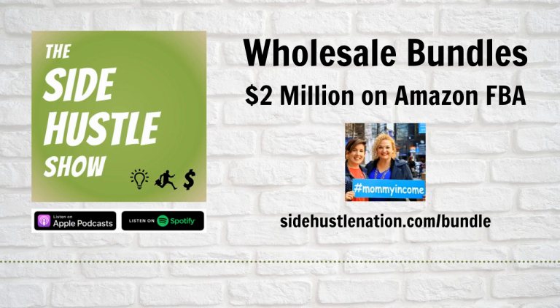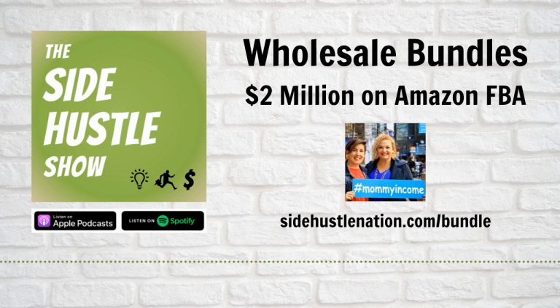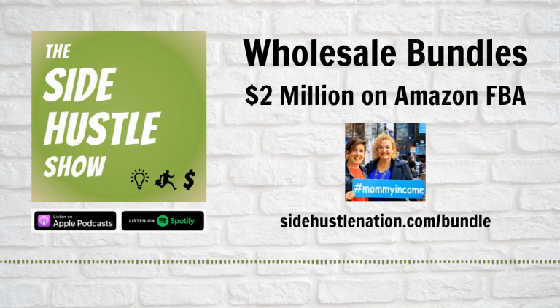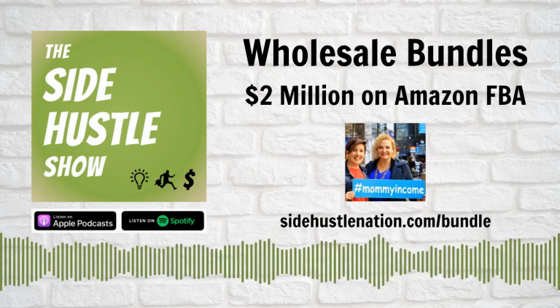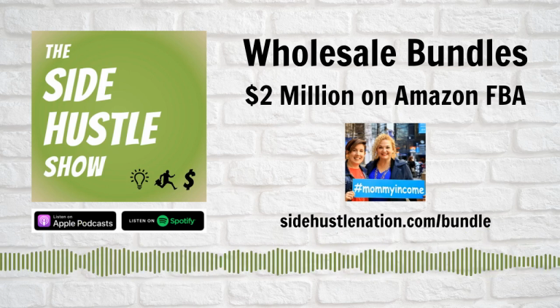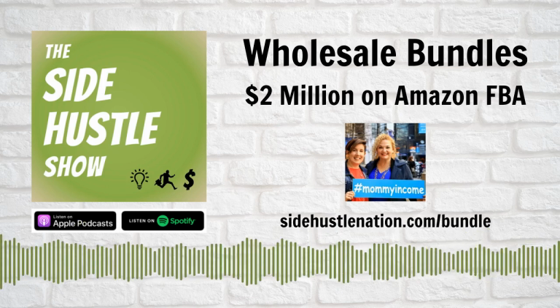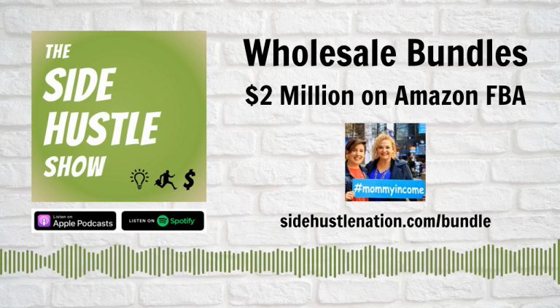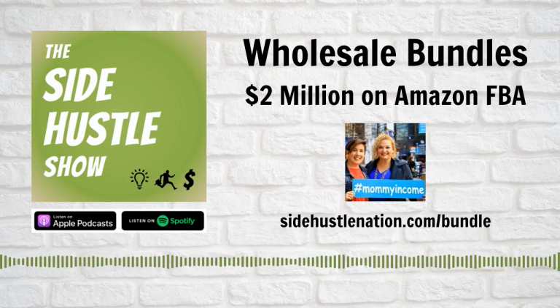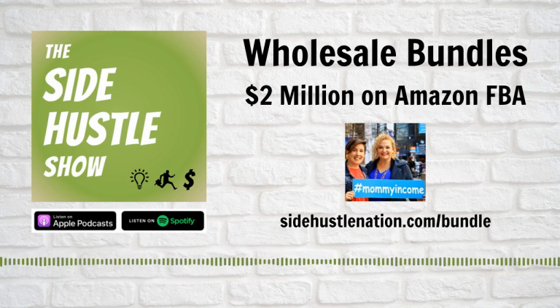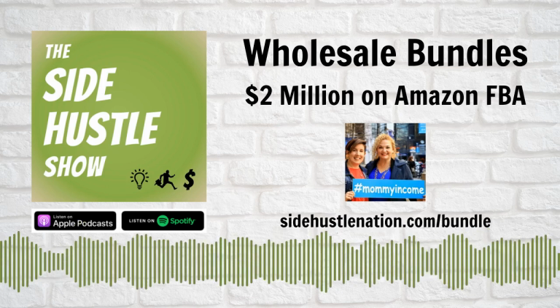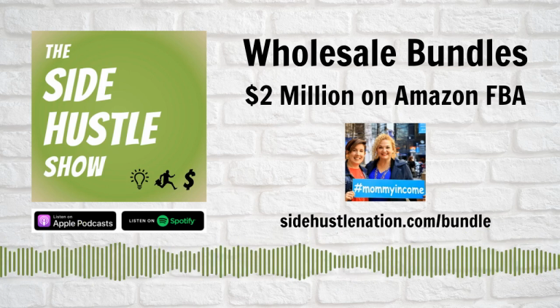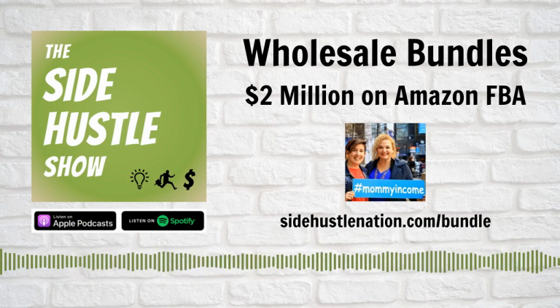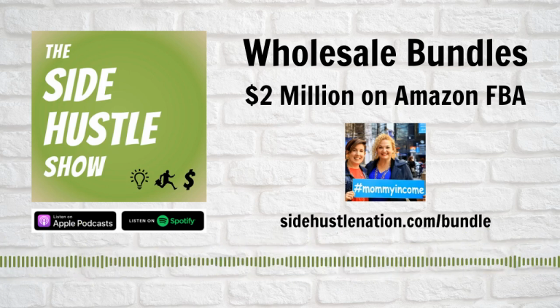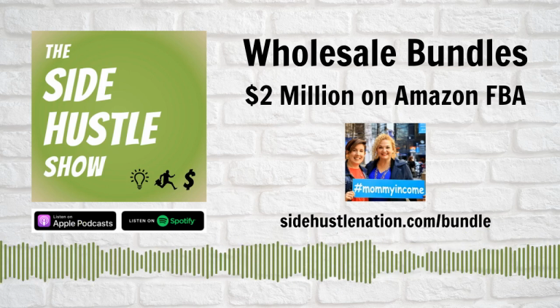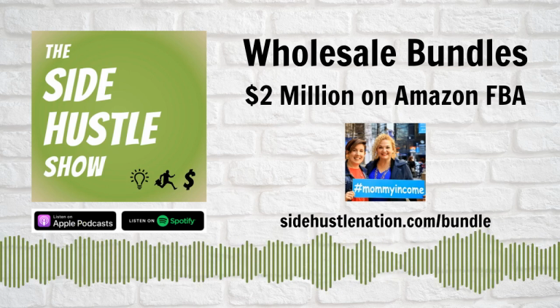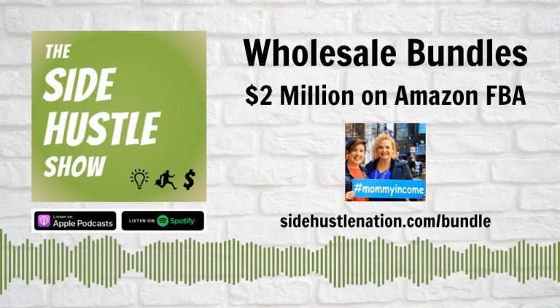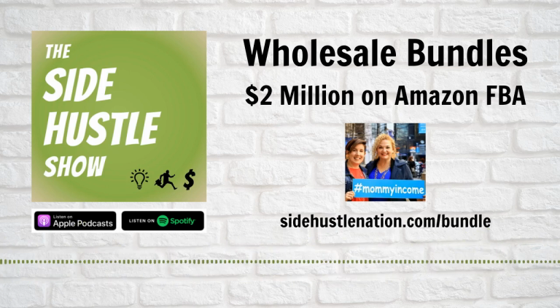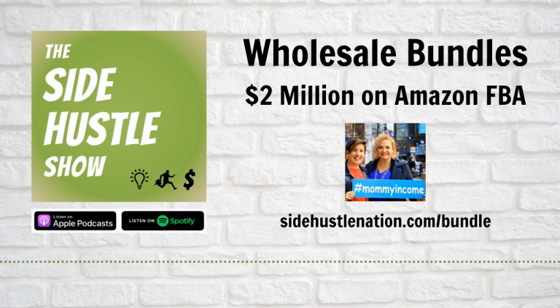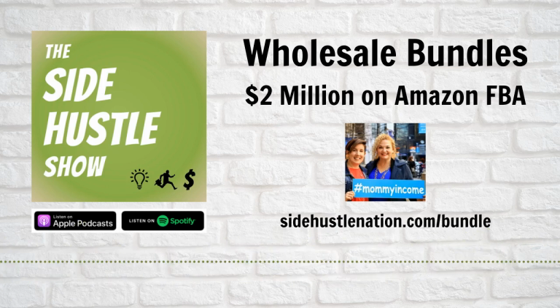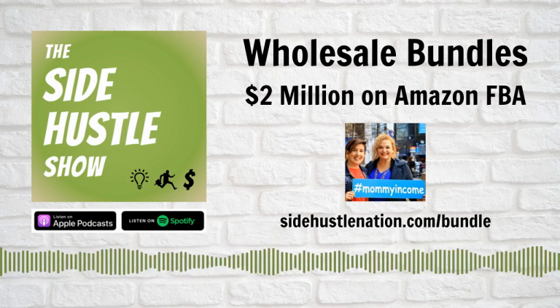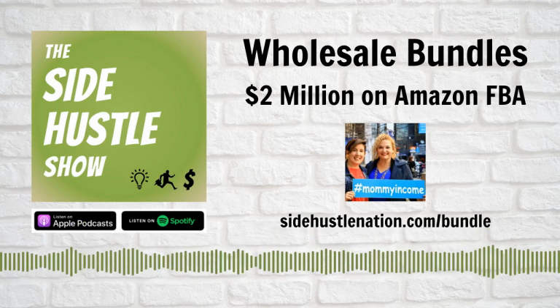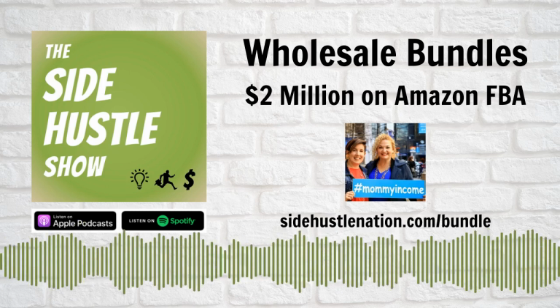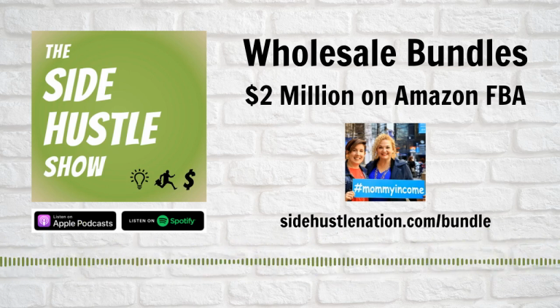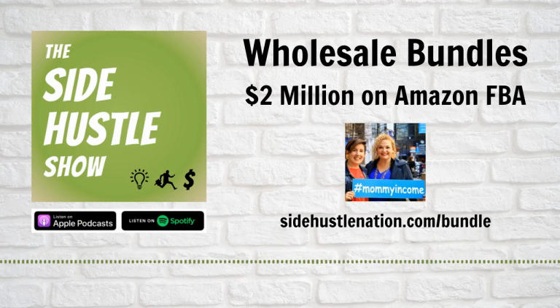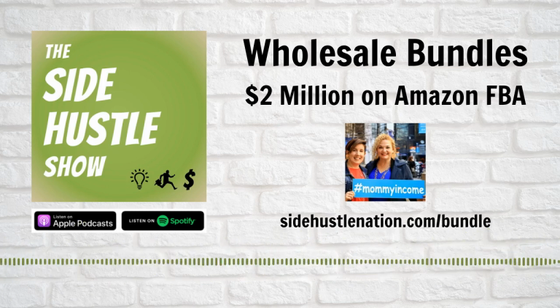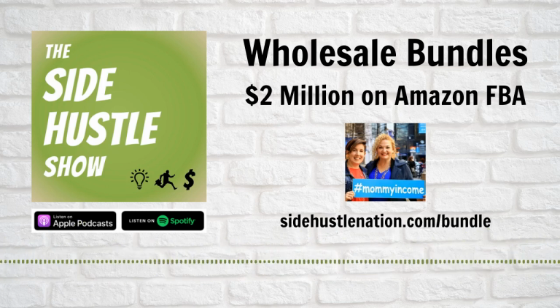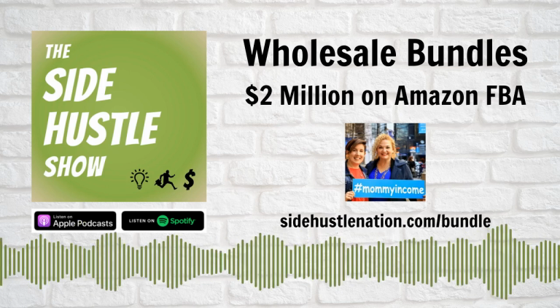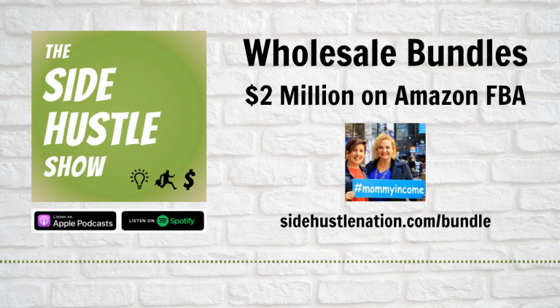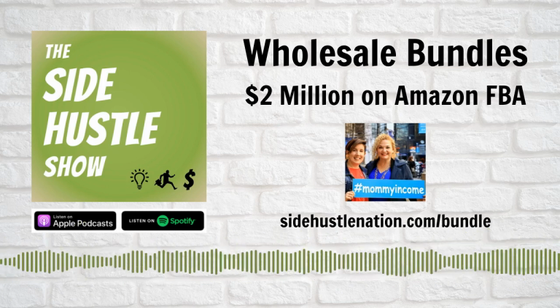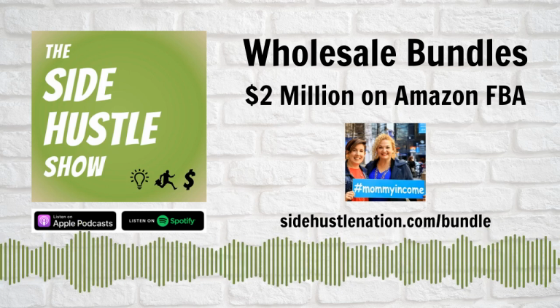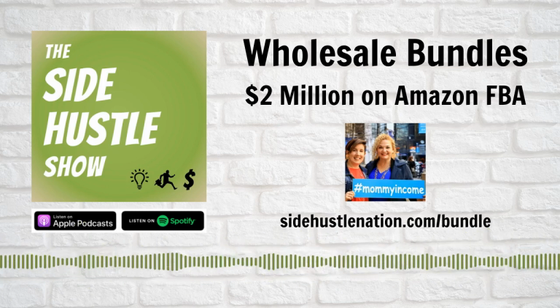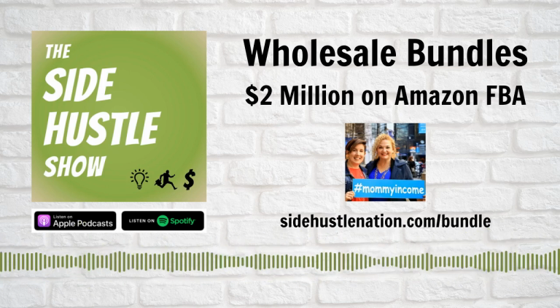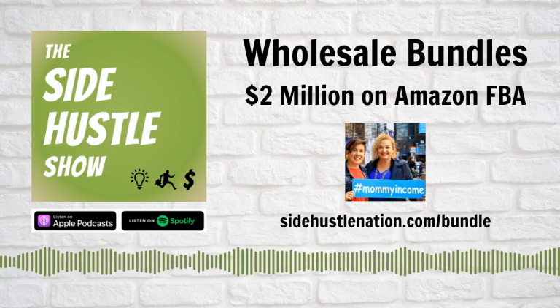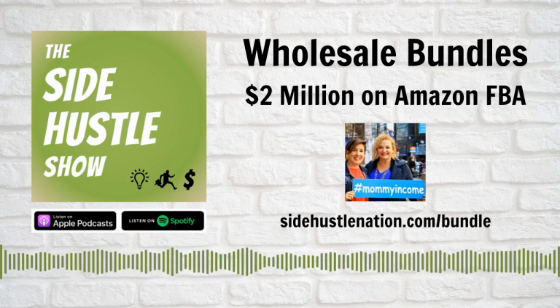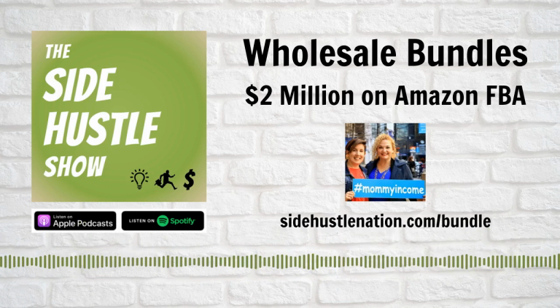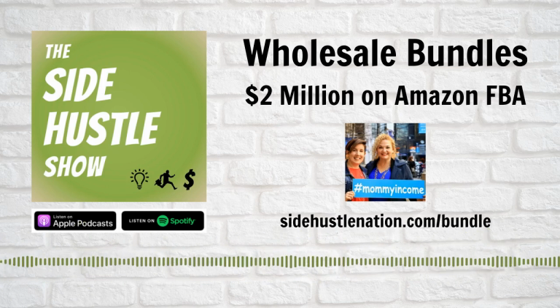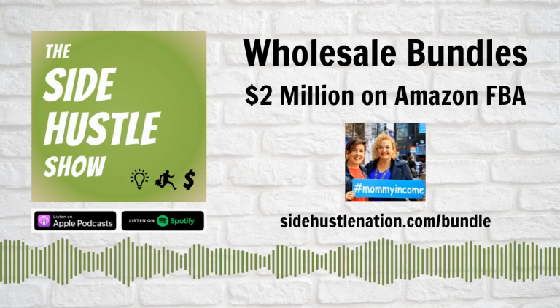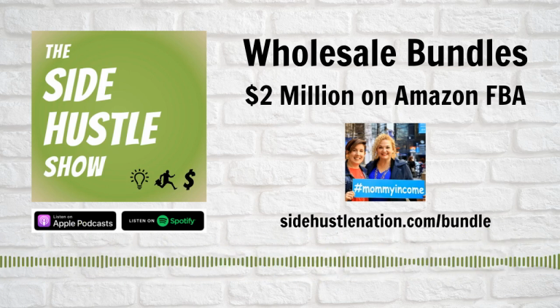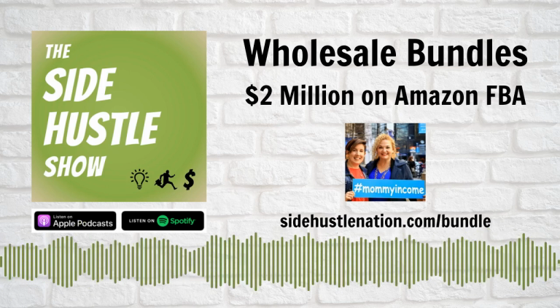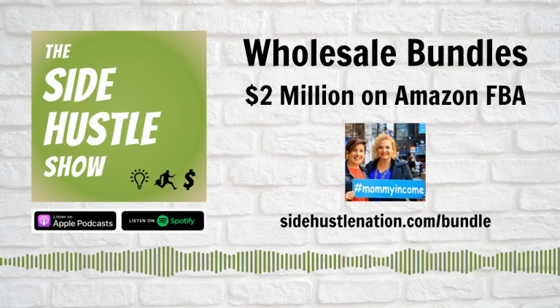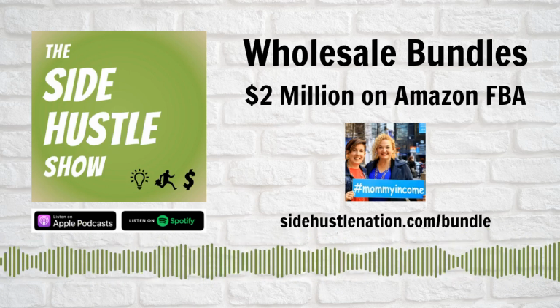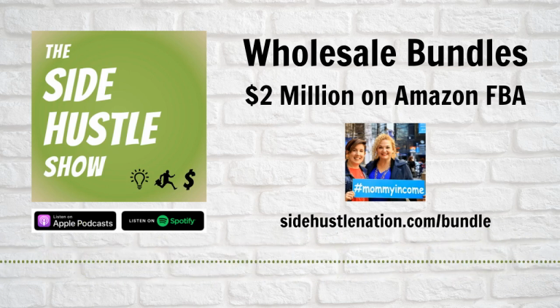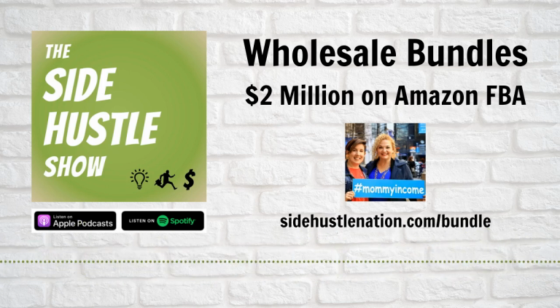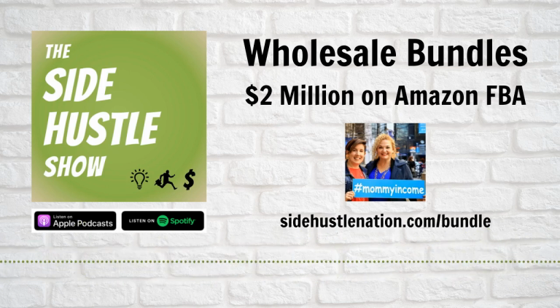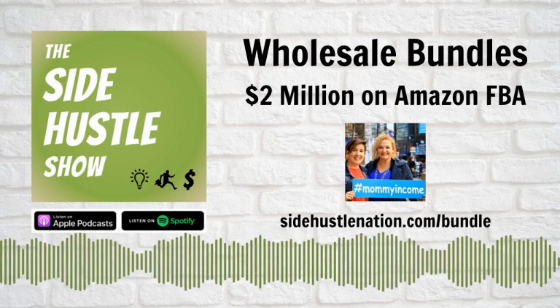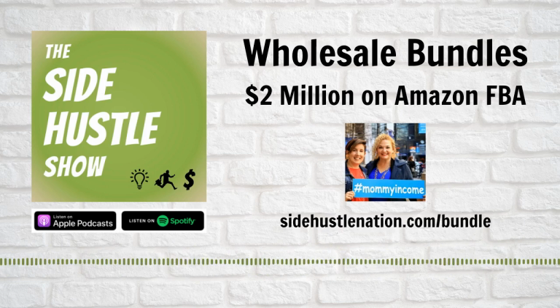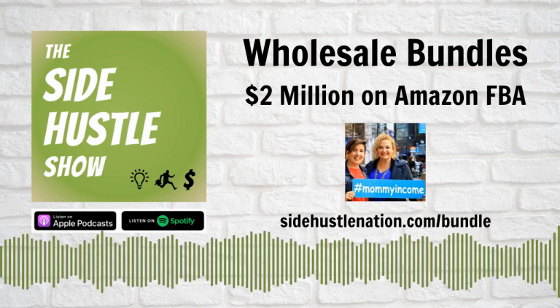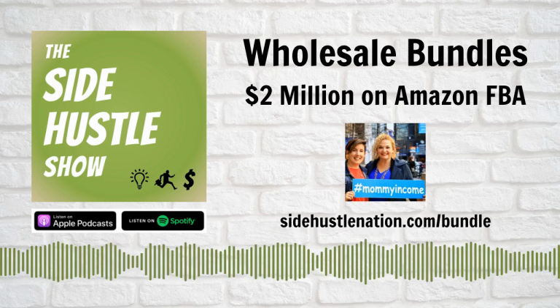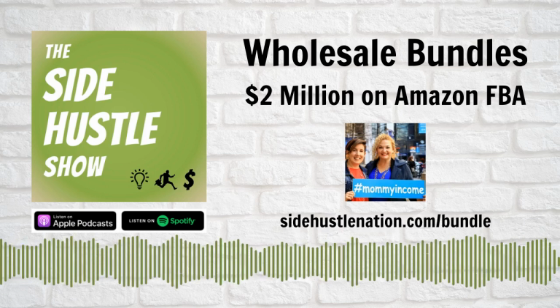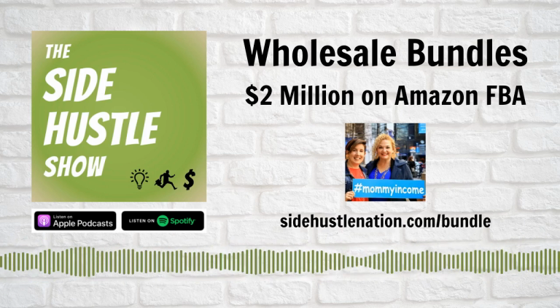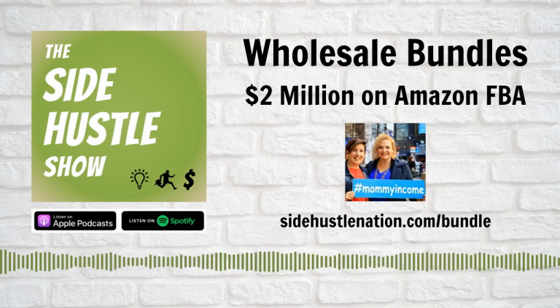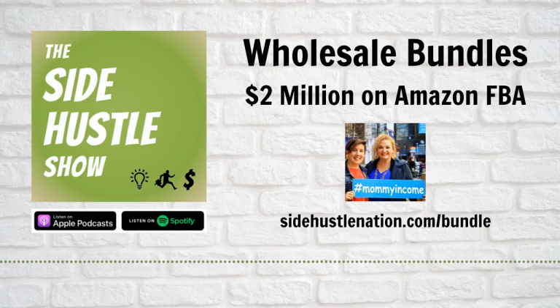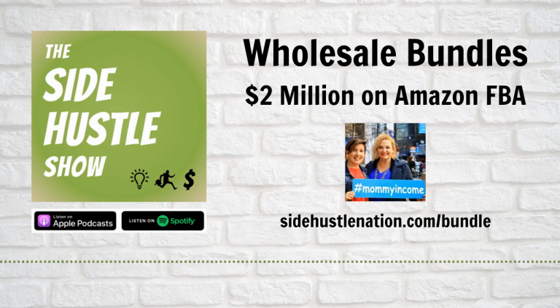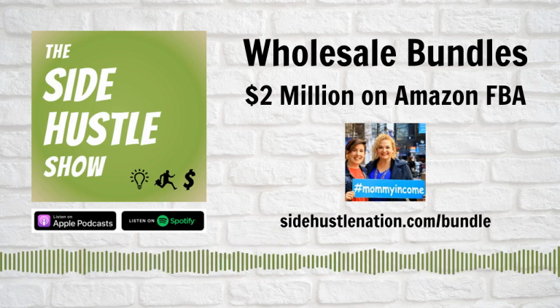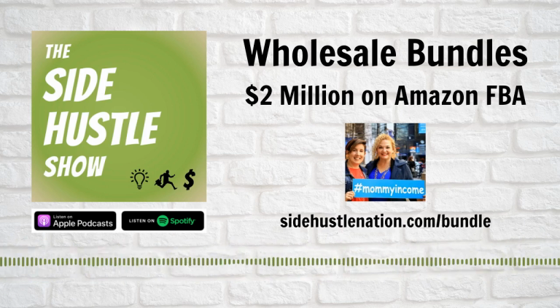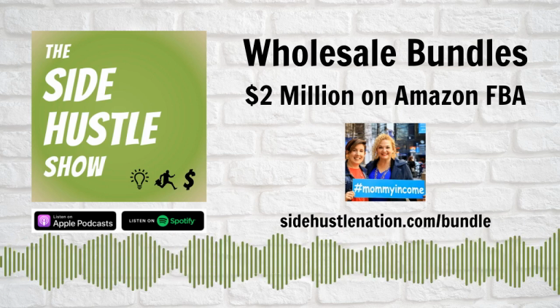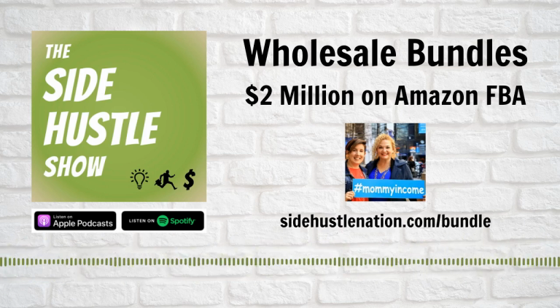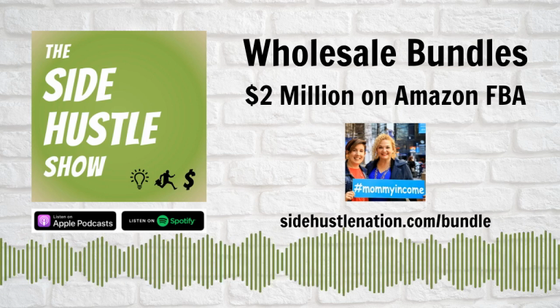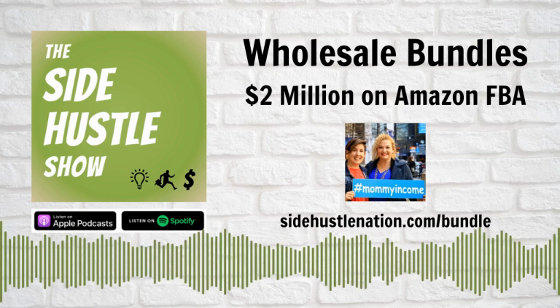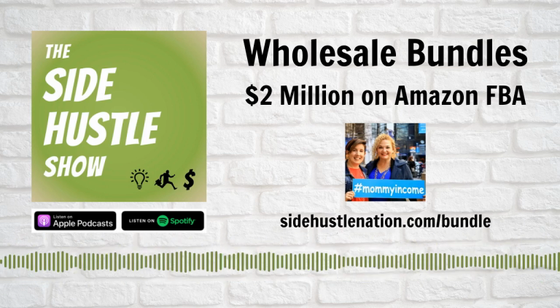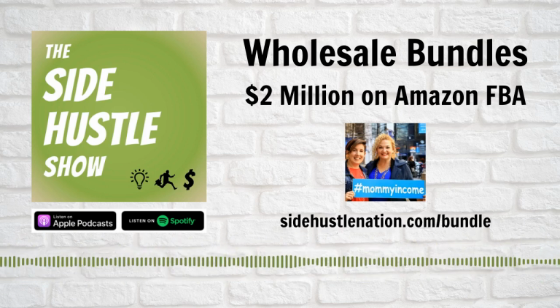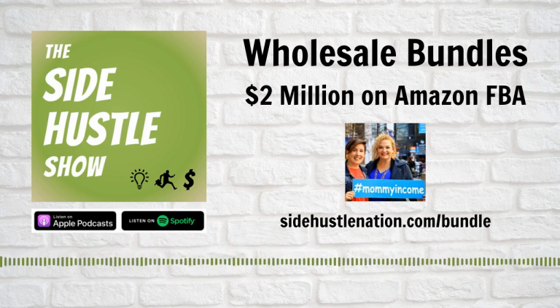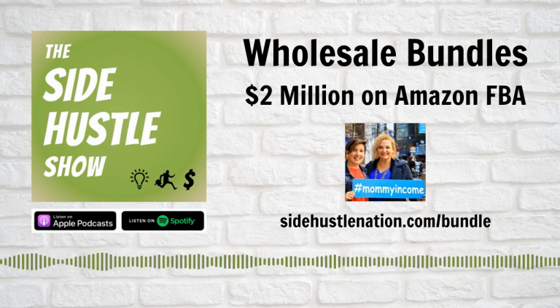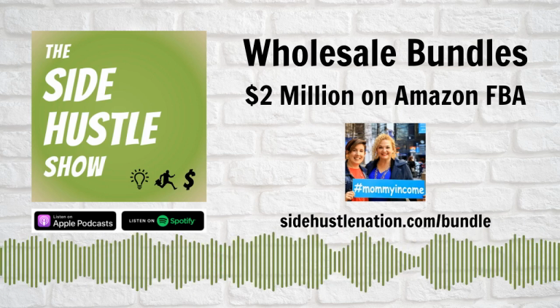Wholesale Bundles on Amazon — how to step up your FBA business in profit margins by bundling popular products together.